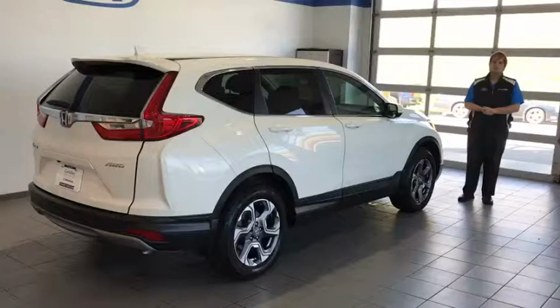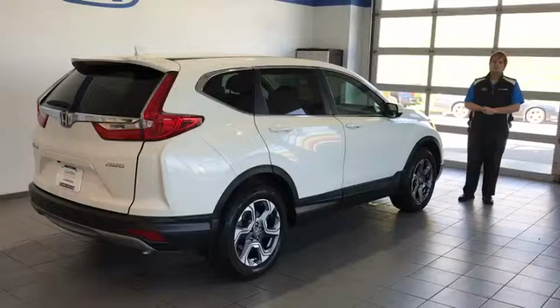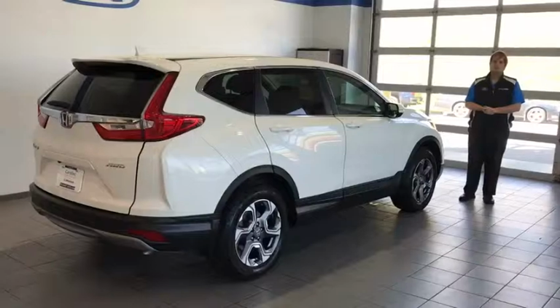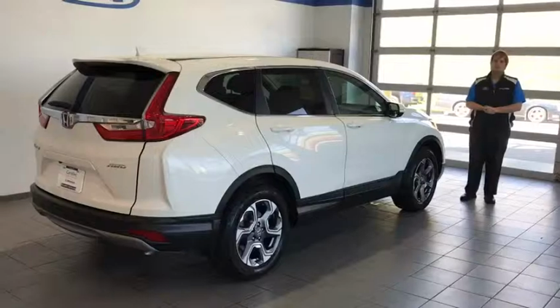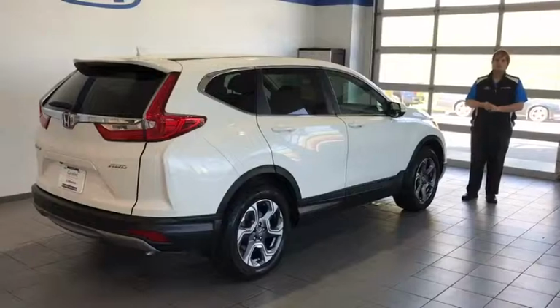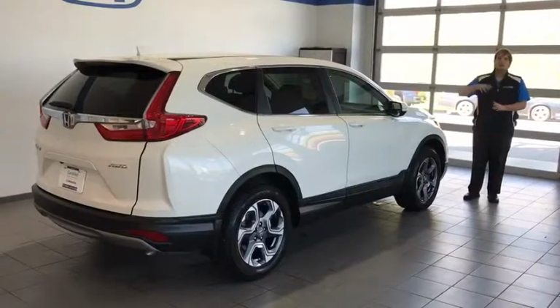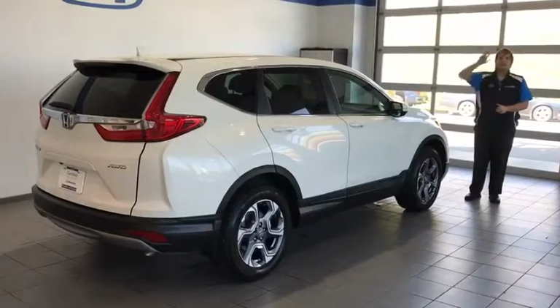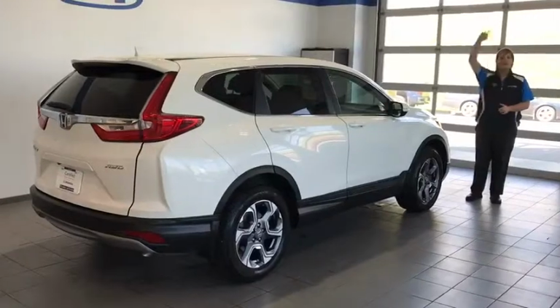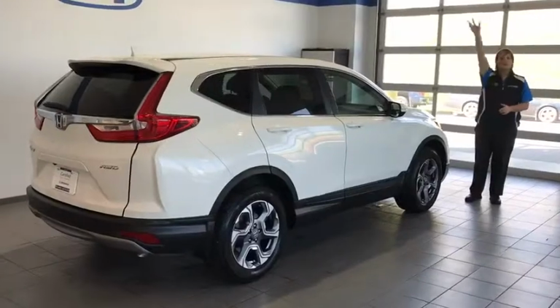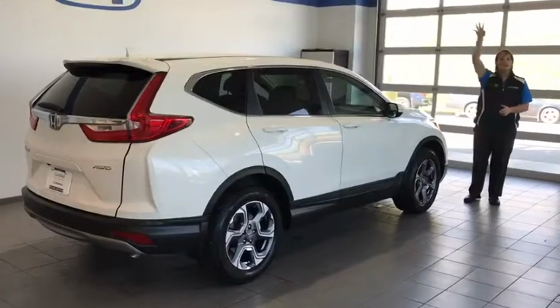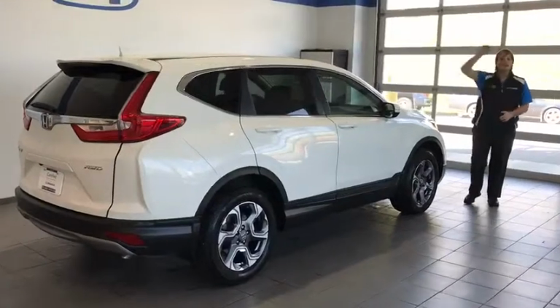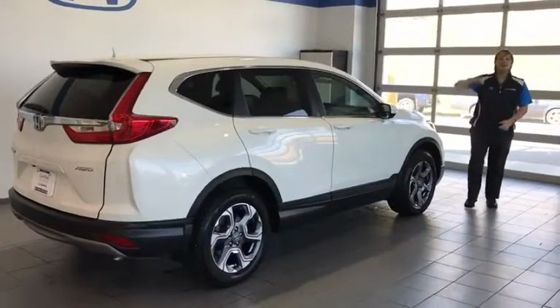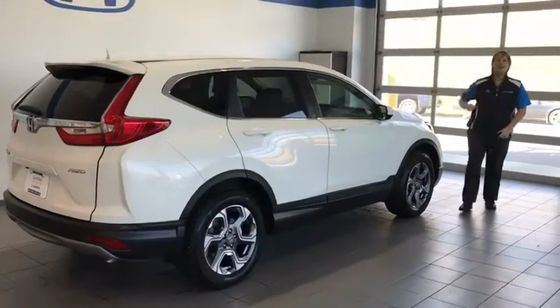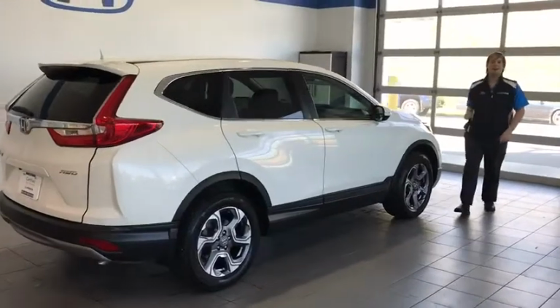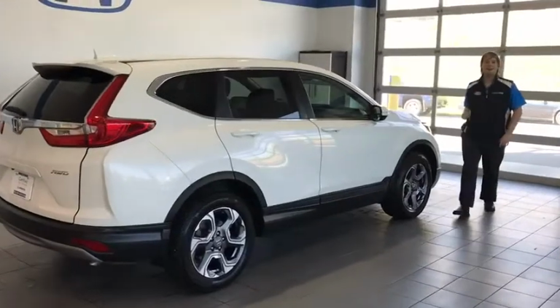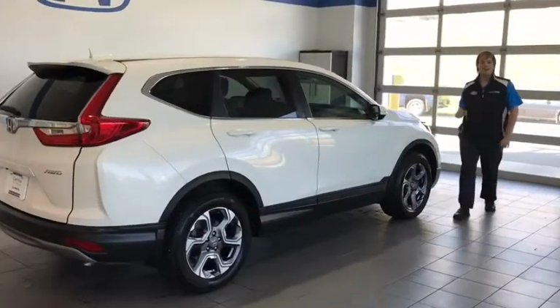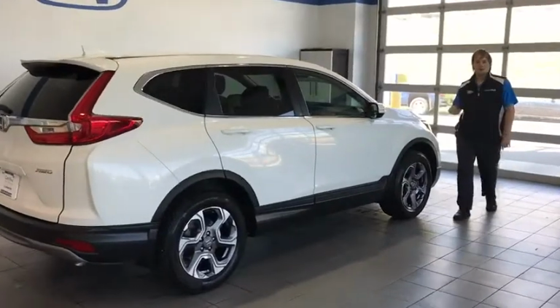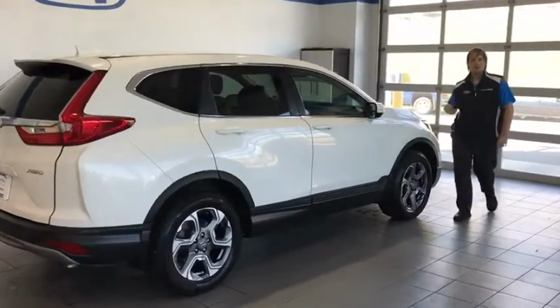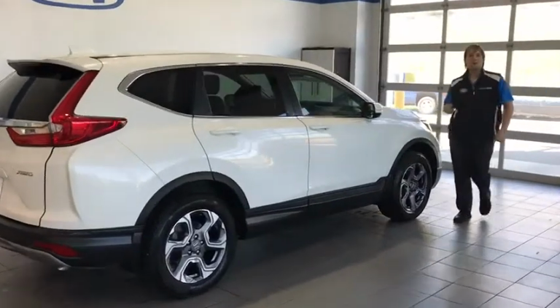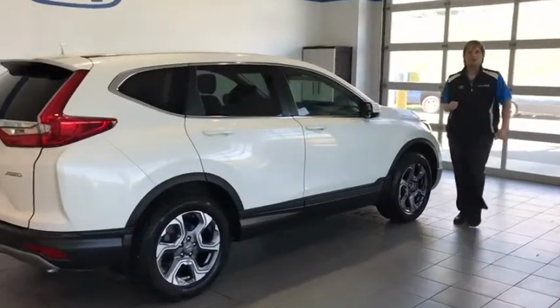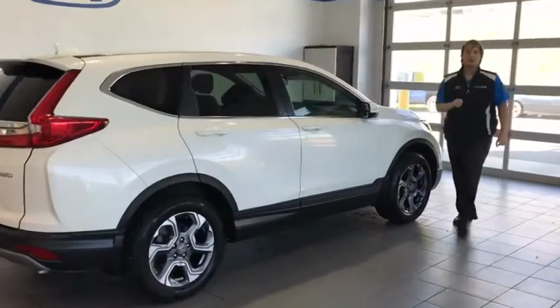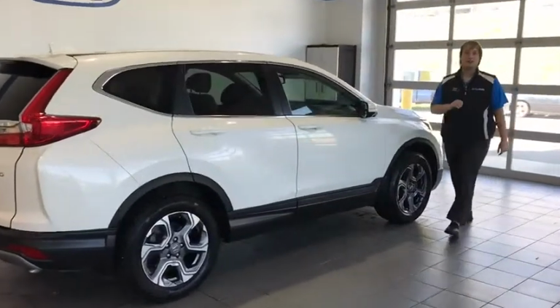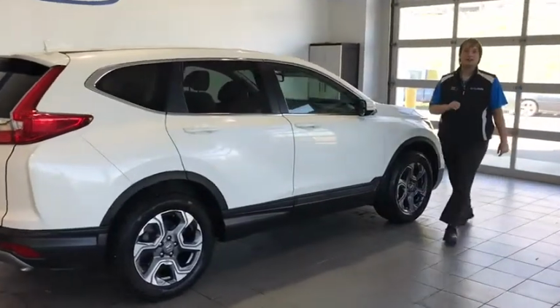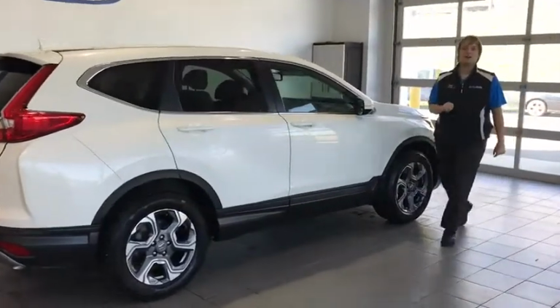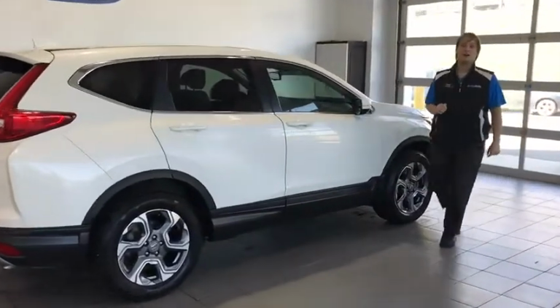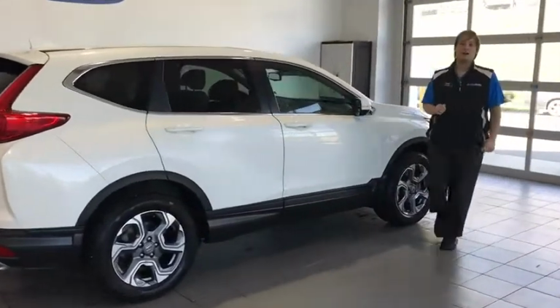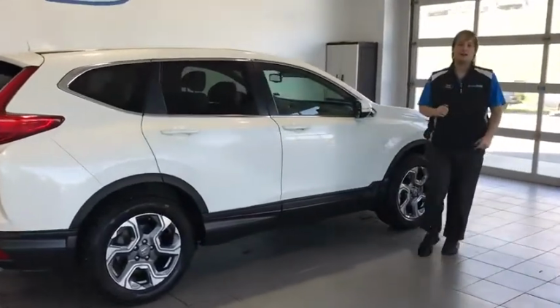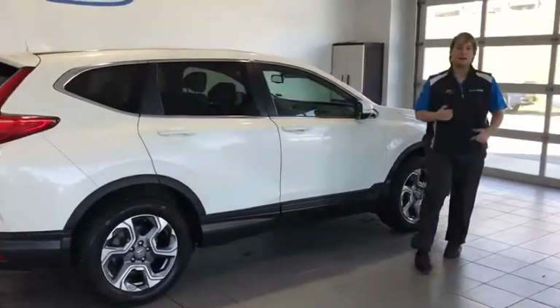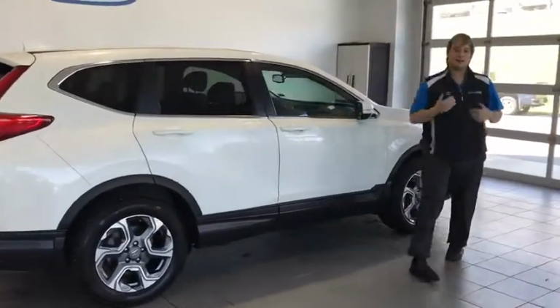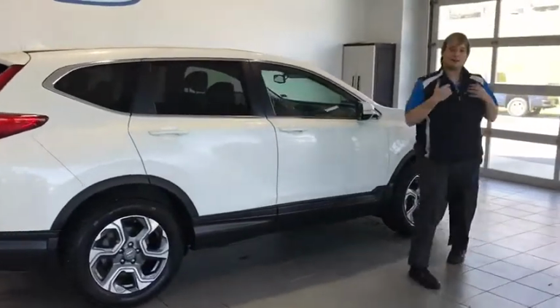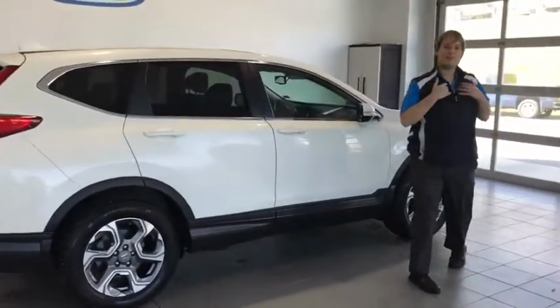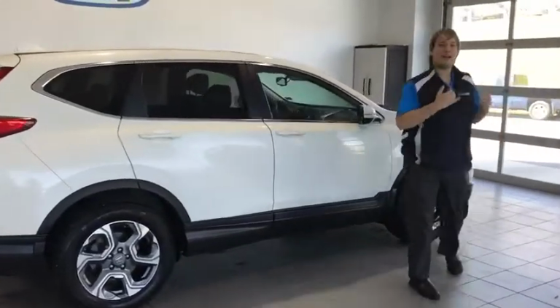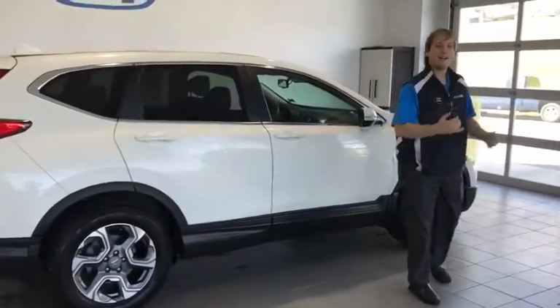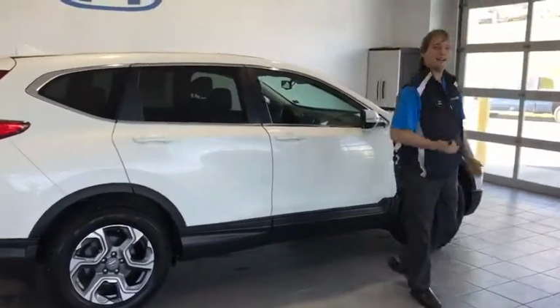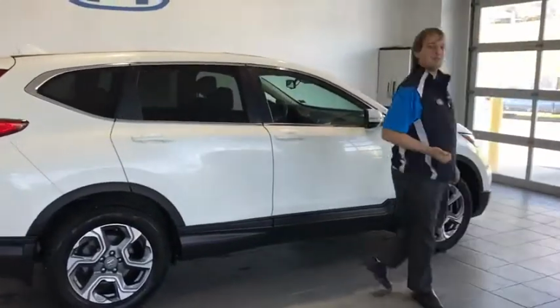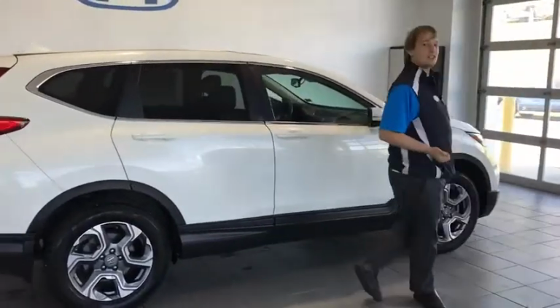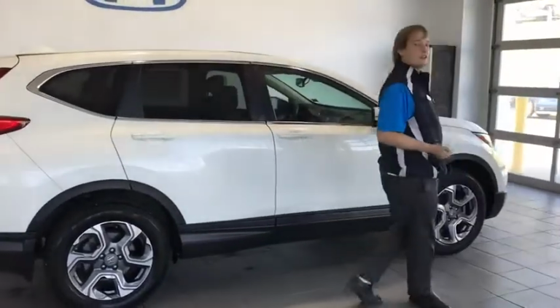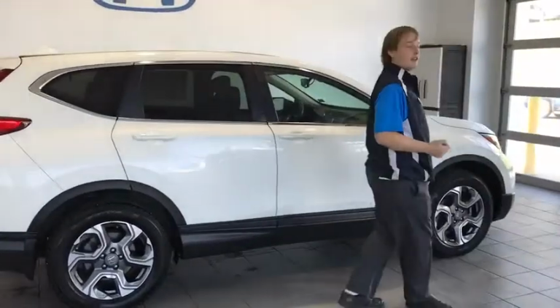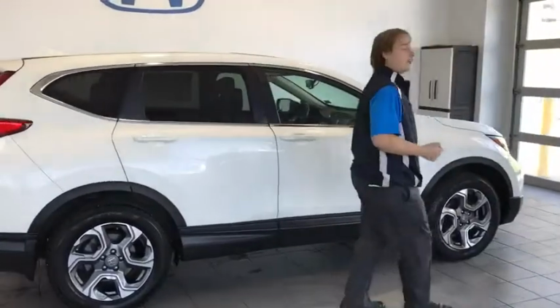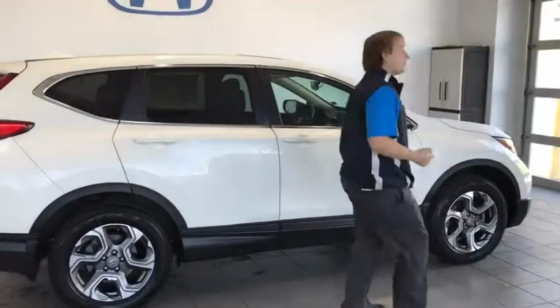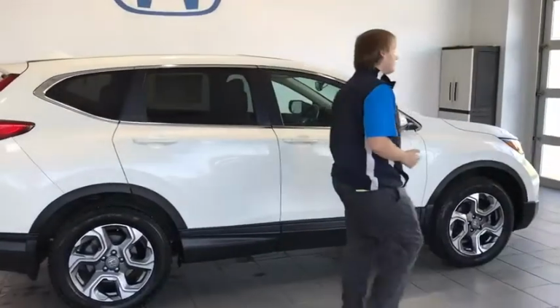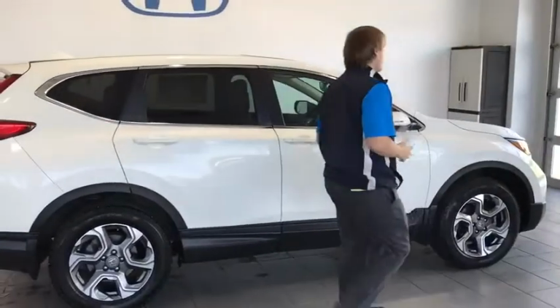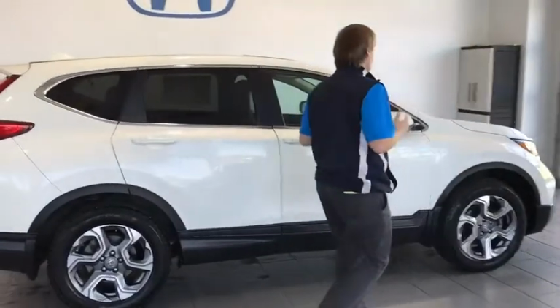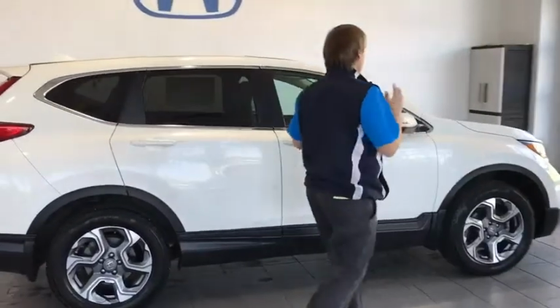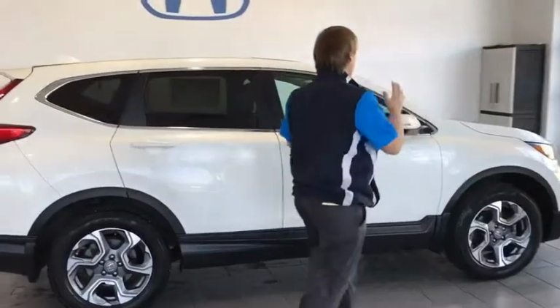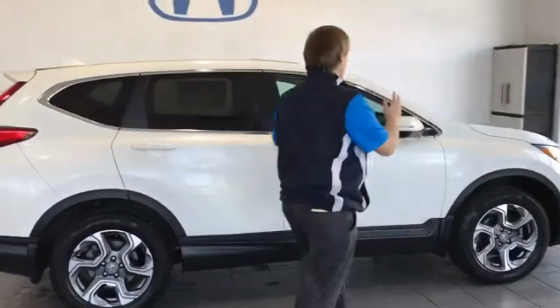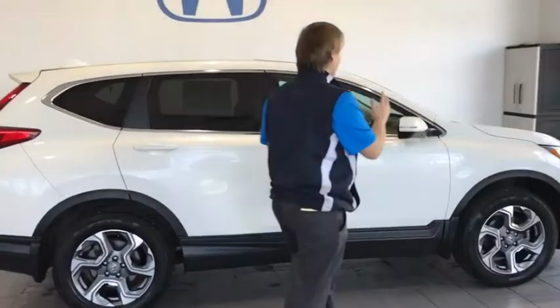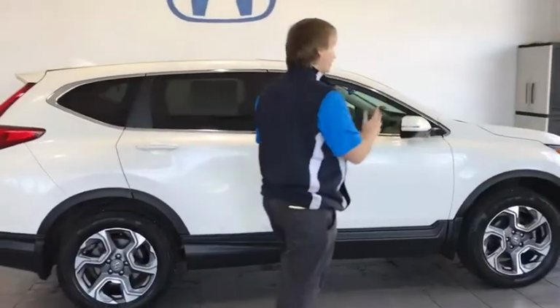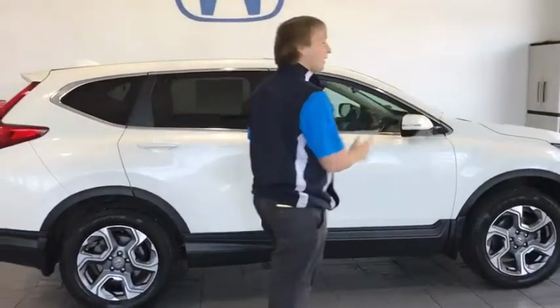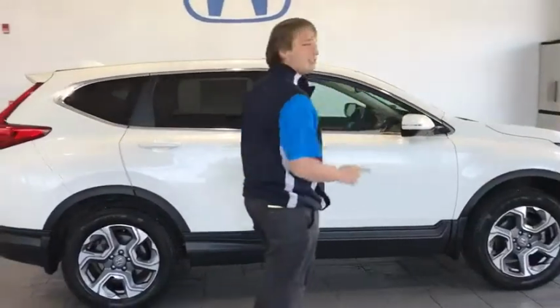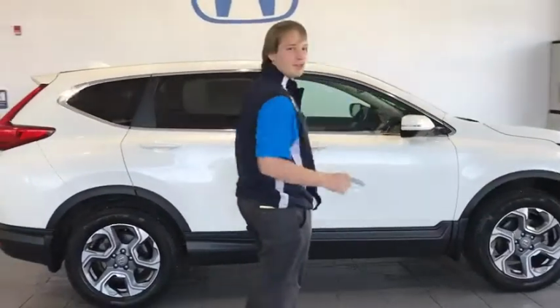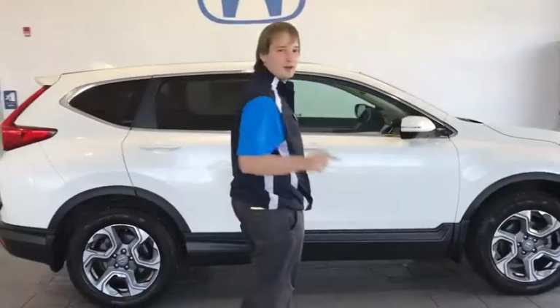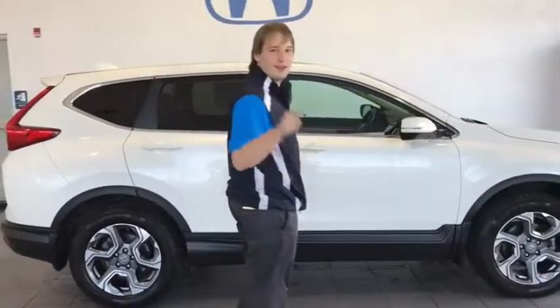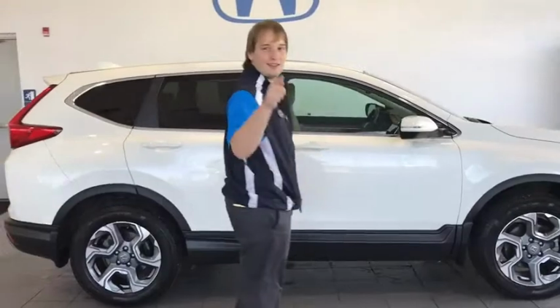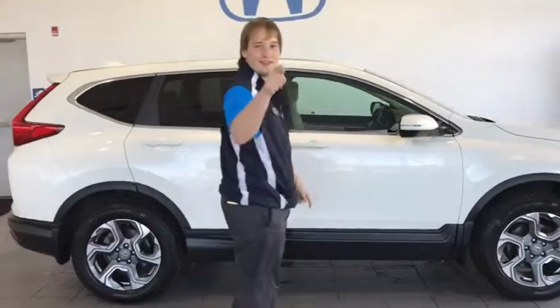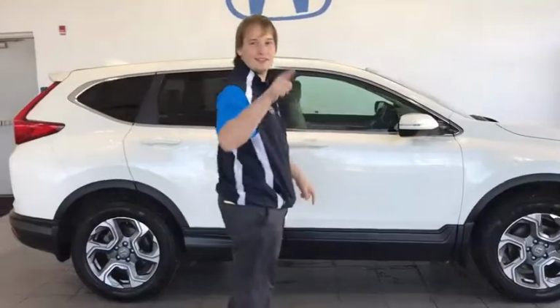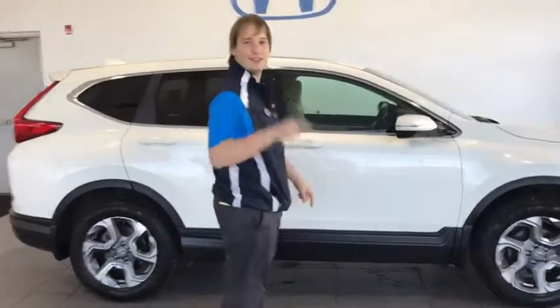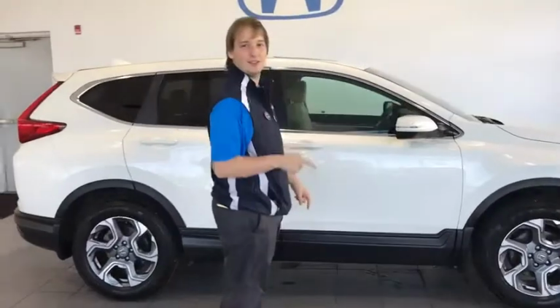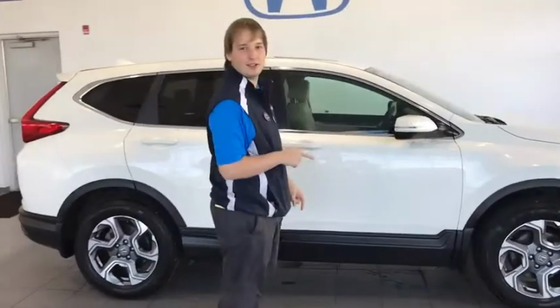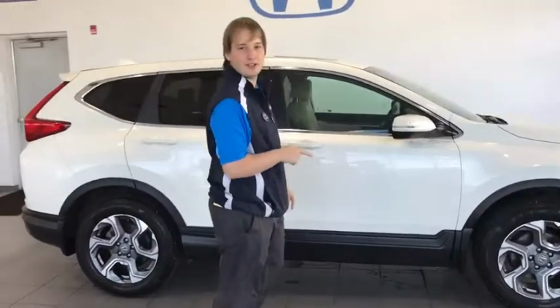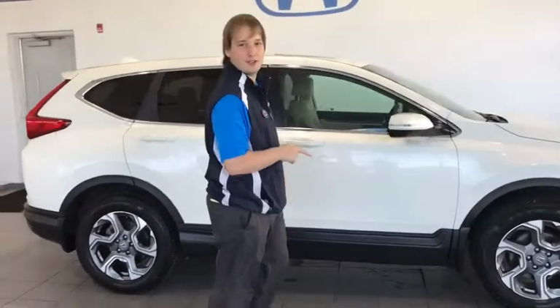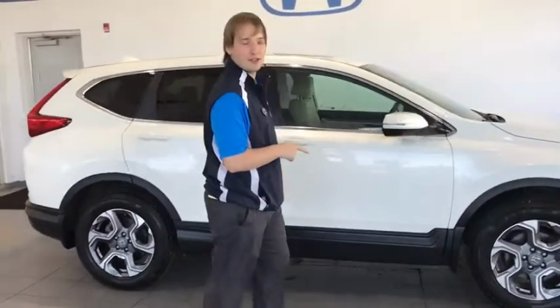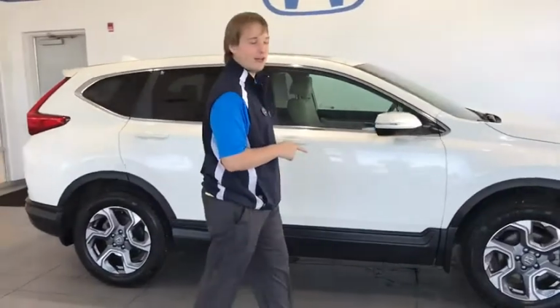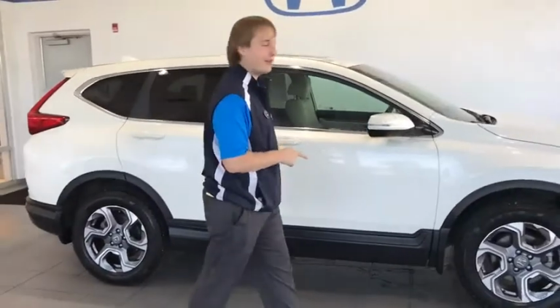Hey guys, welcome to Lane Honda. My name is Sterling Grisso and we have a fresh trade-in just for you guys.